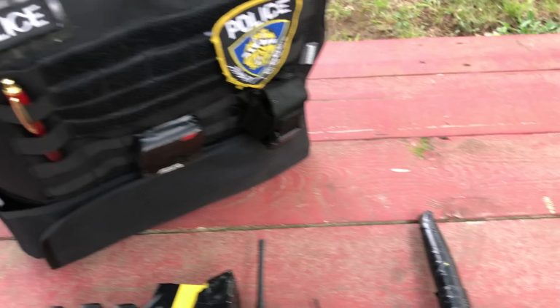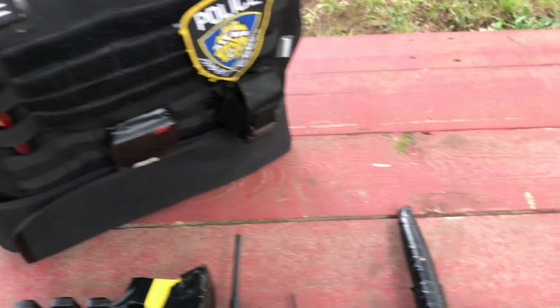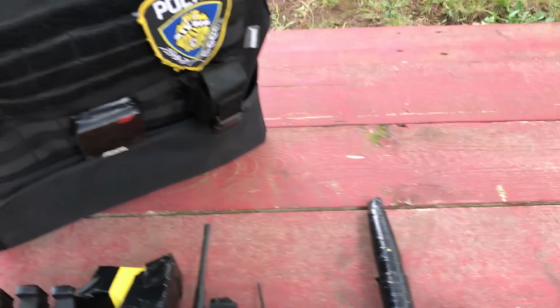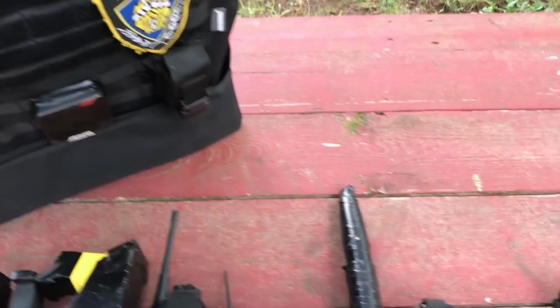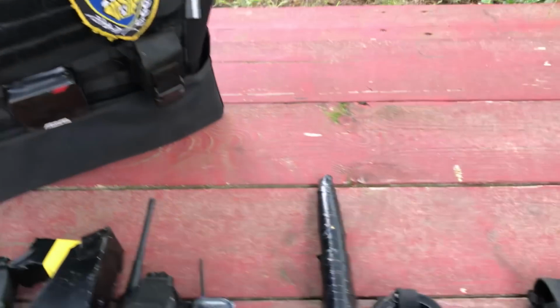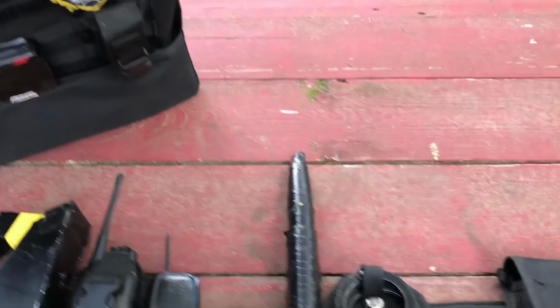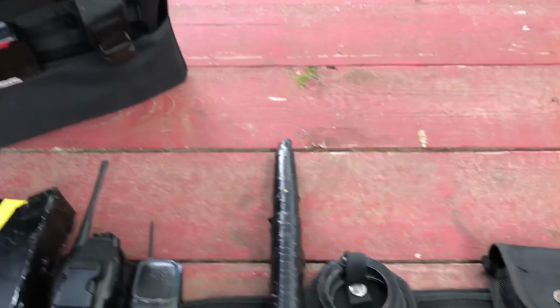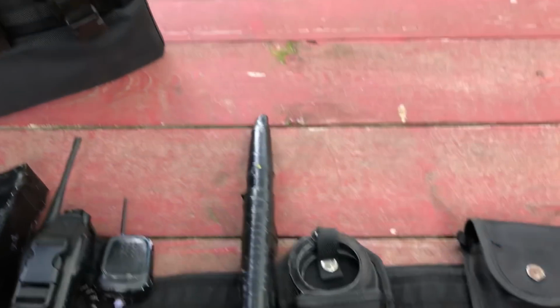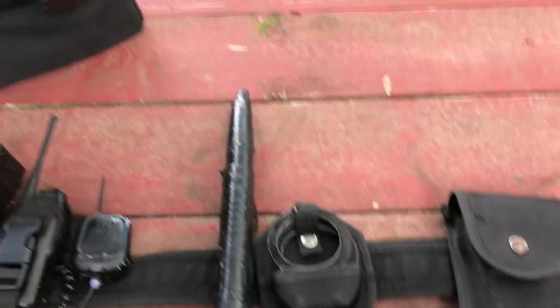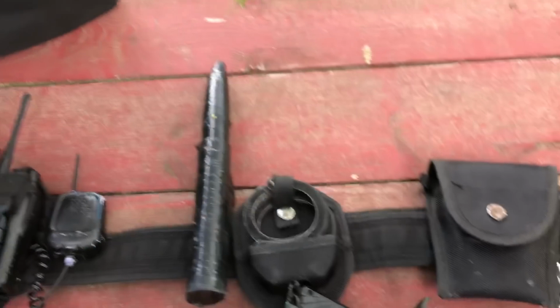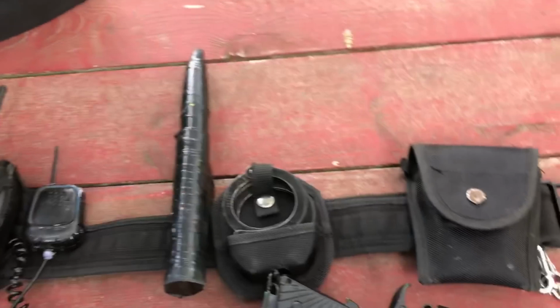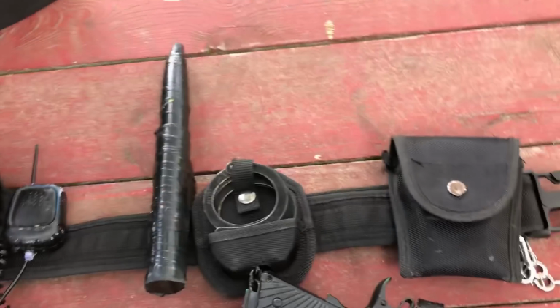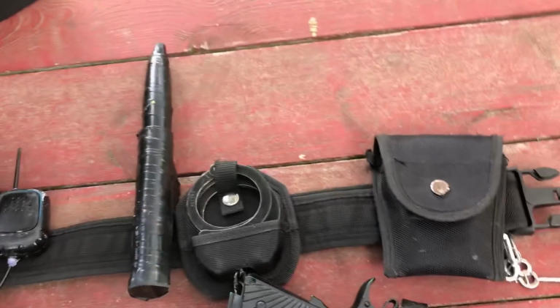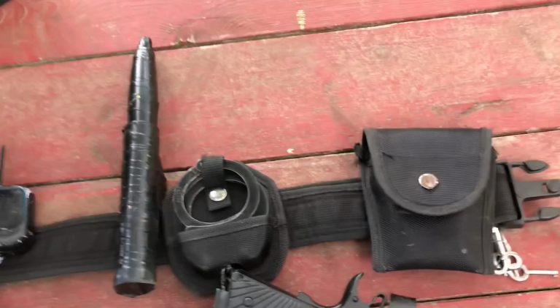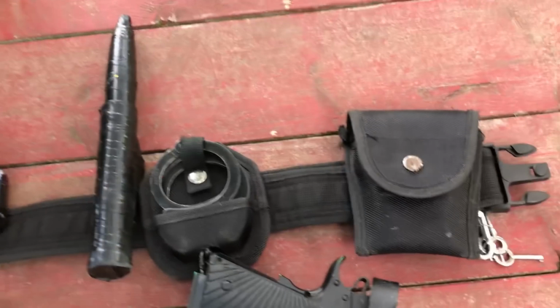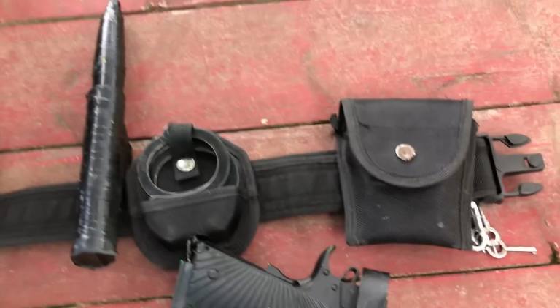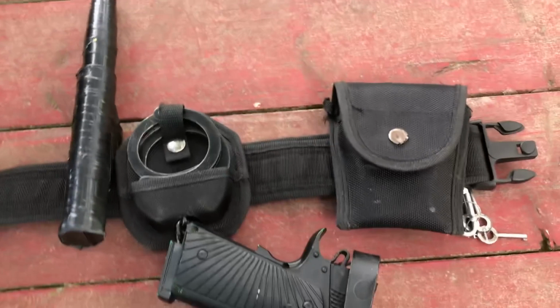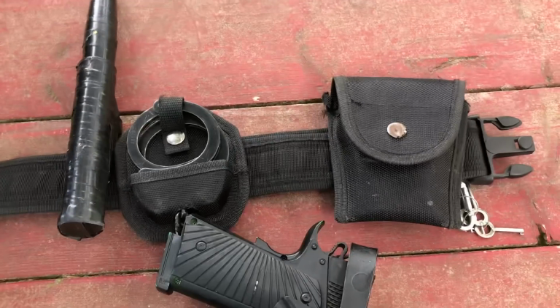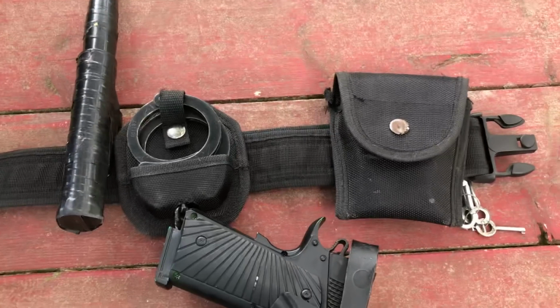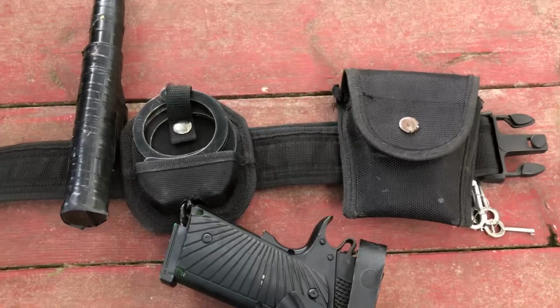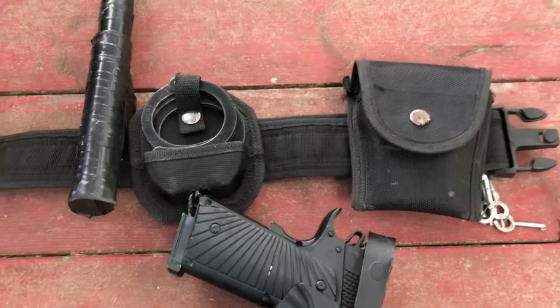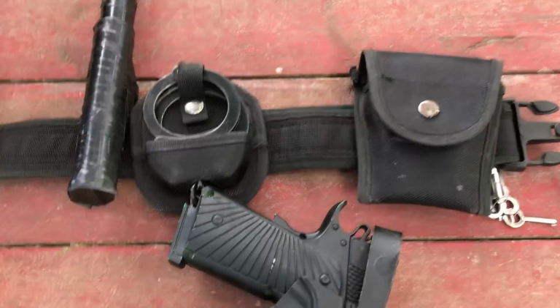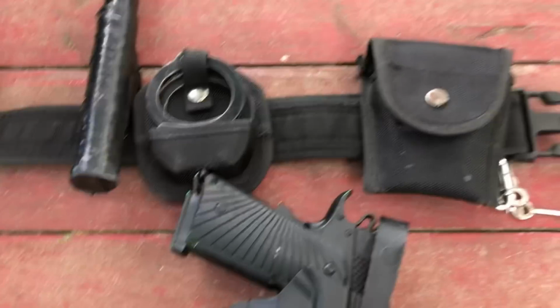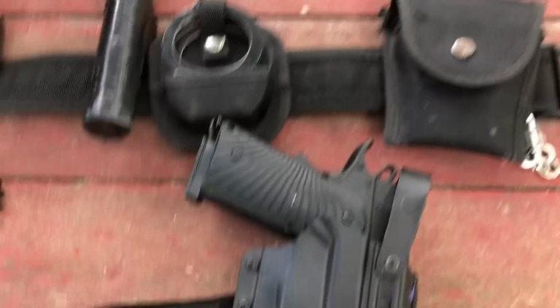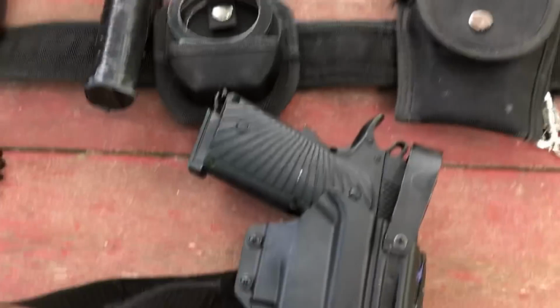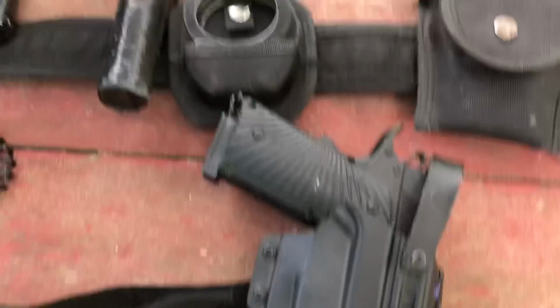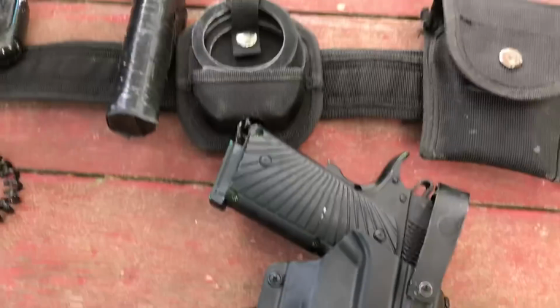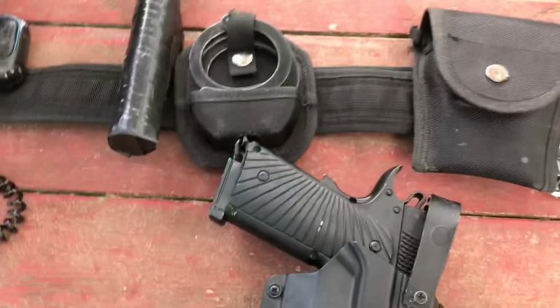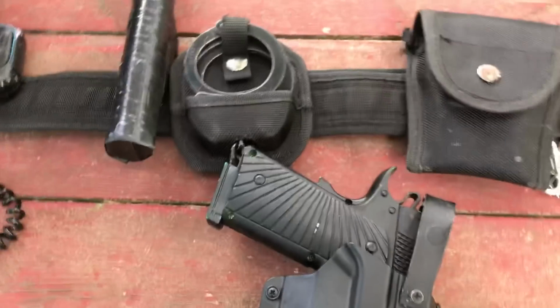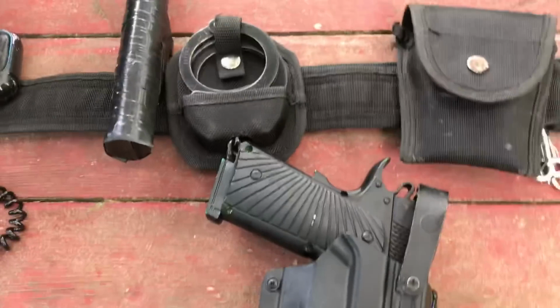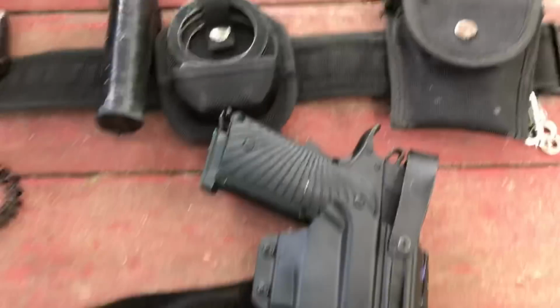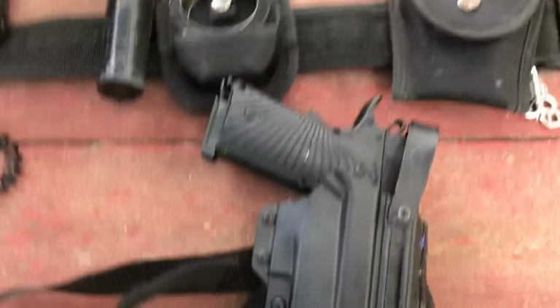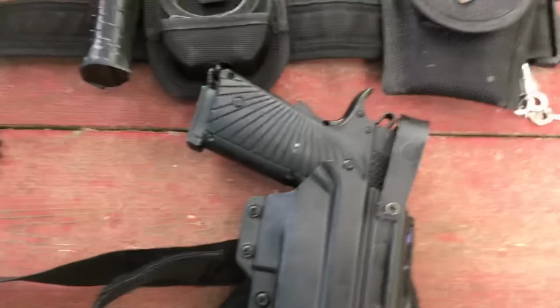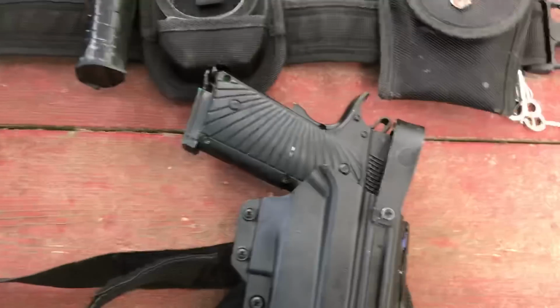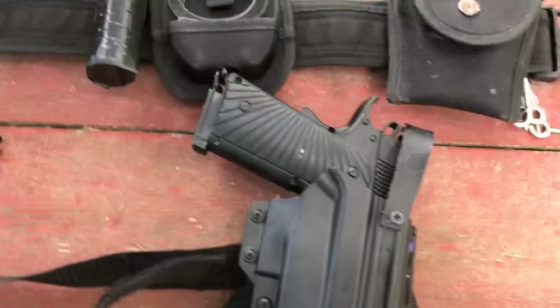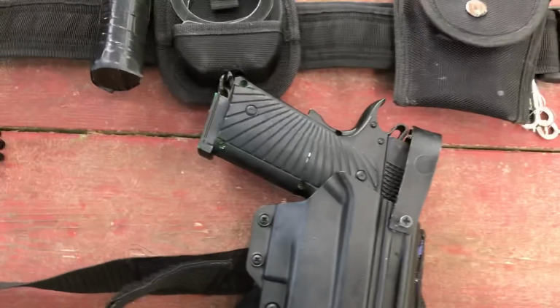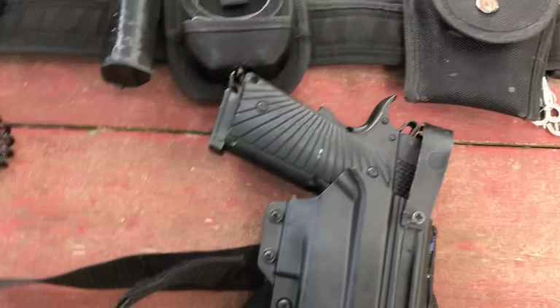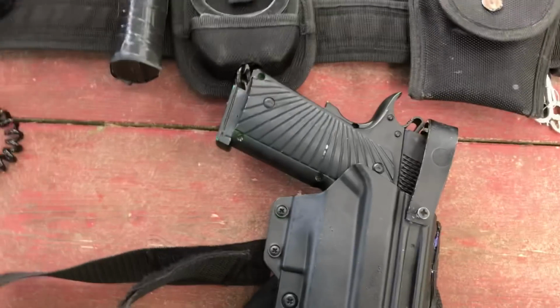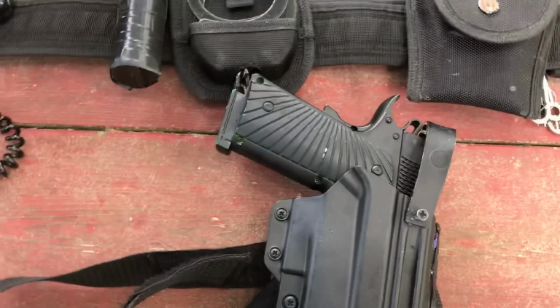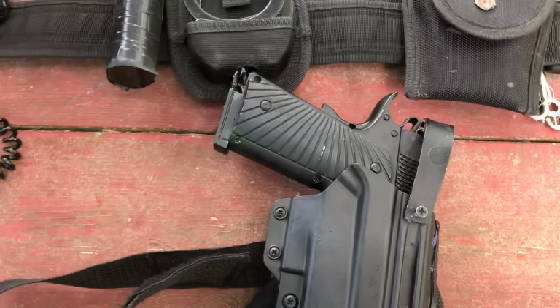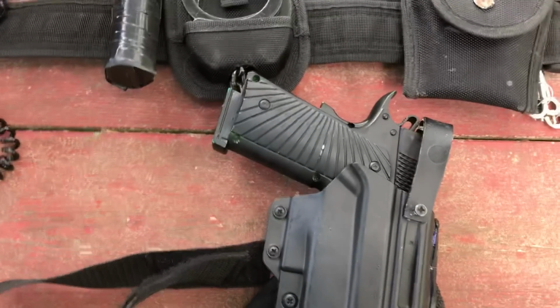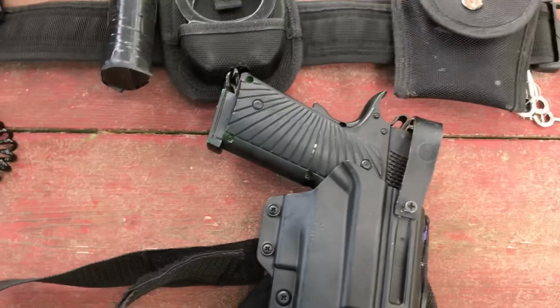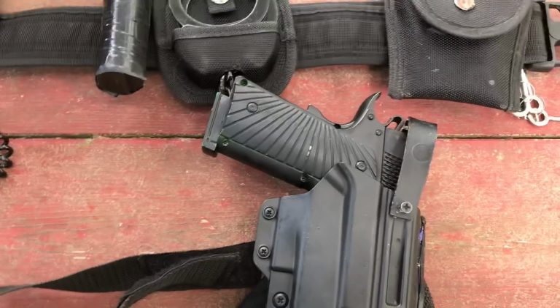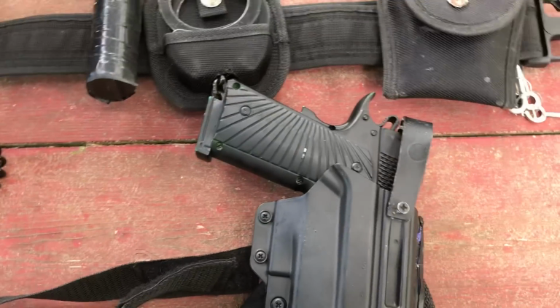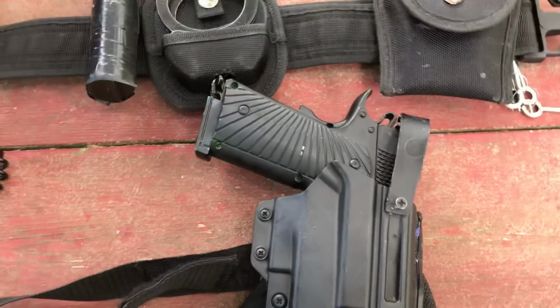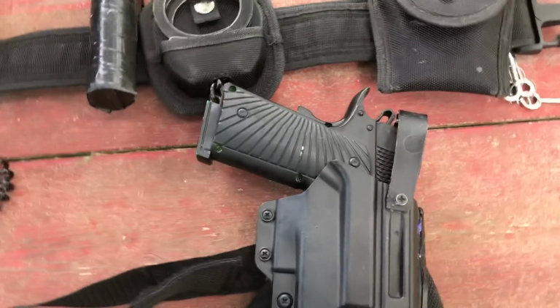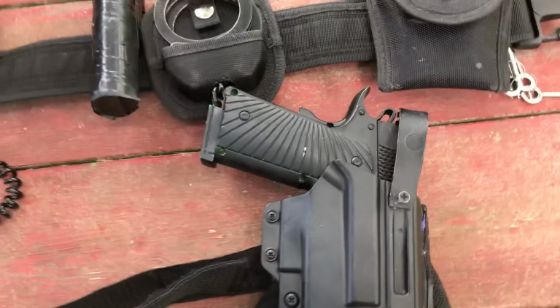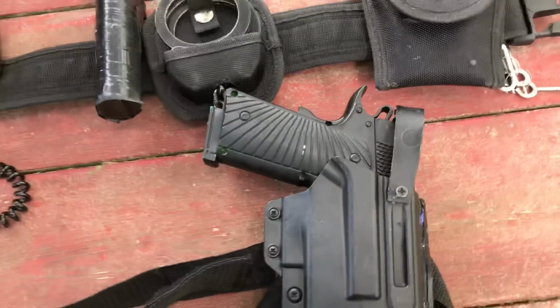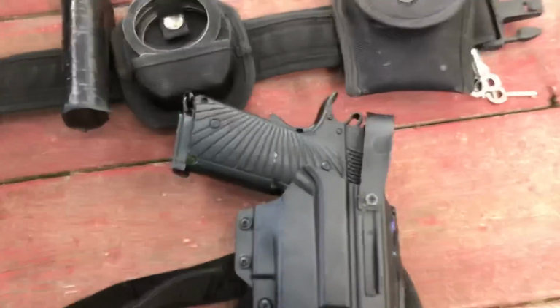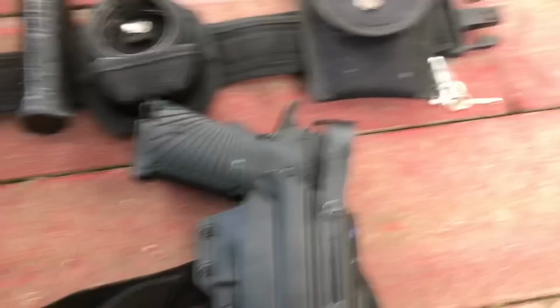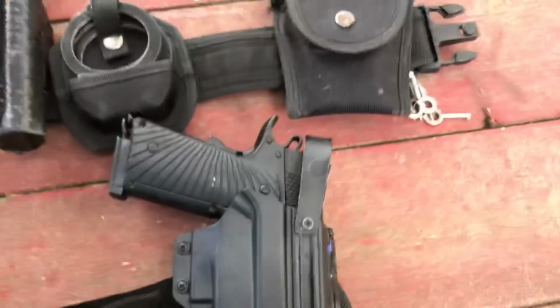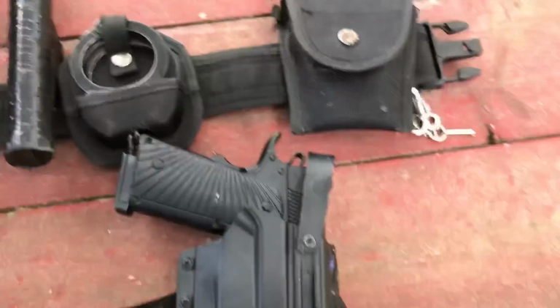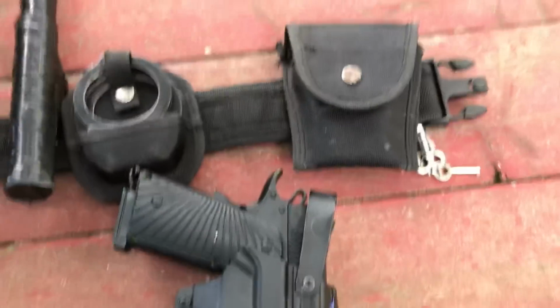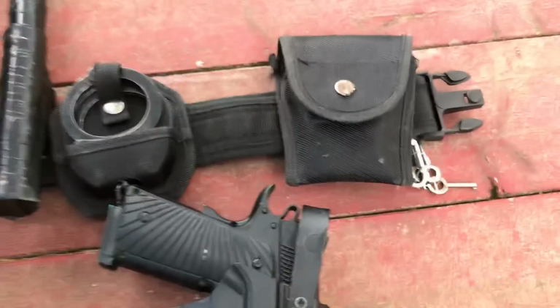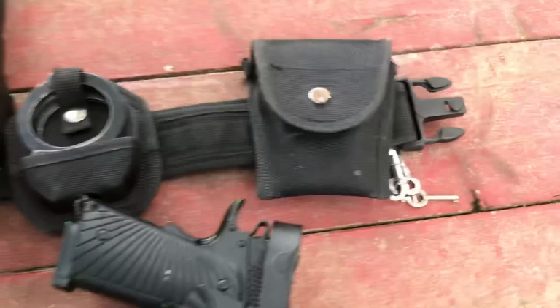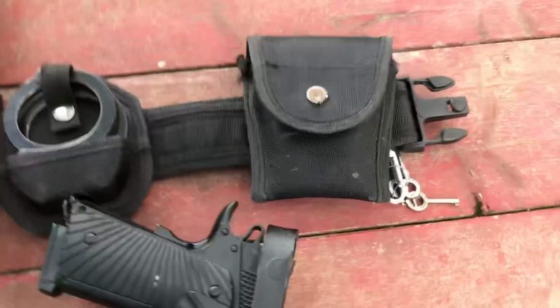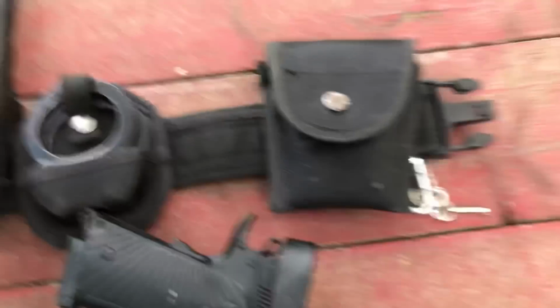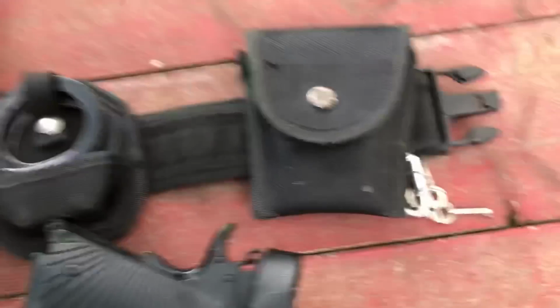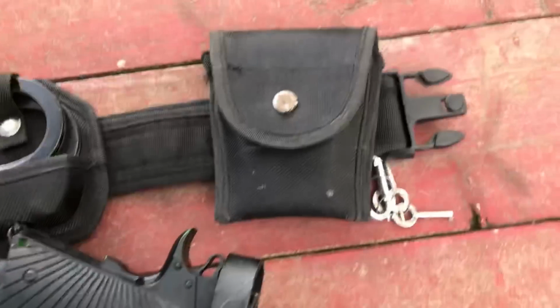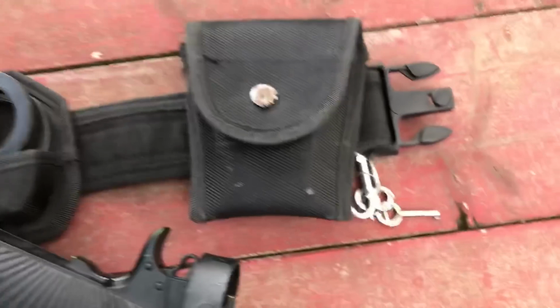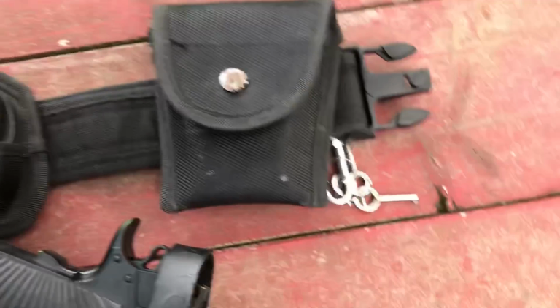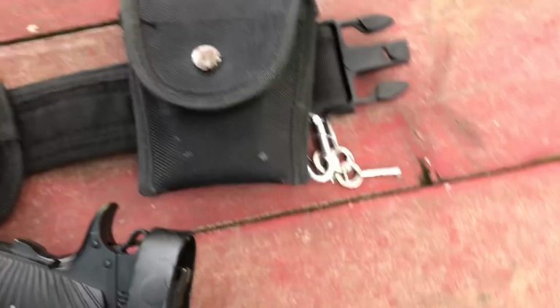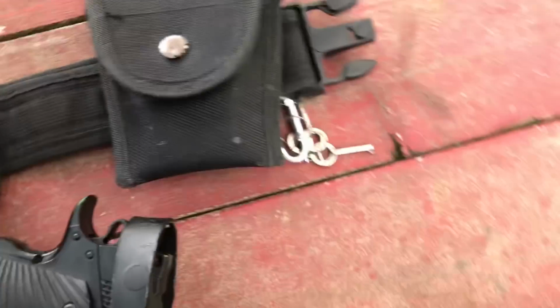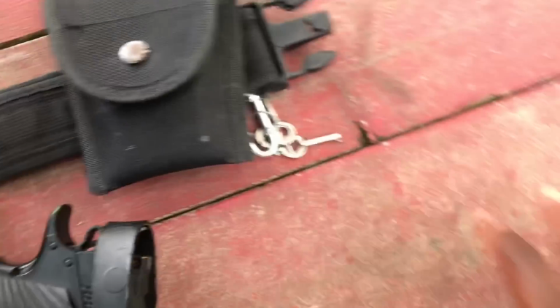This is going to be a duty belt update, and how to make a taser holster is going to be this week, if not next week. So first I'm going to start from here.